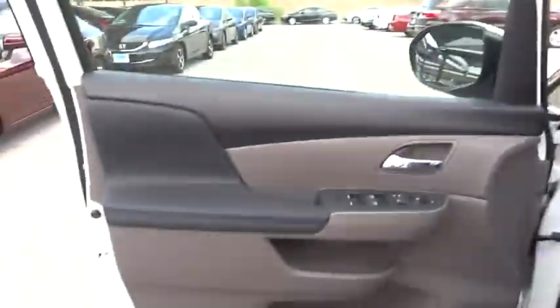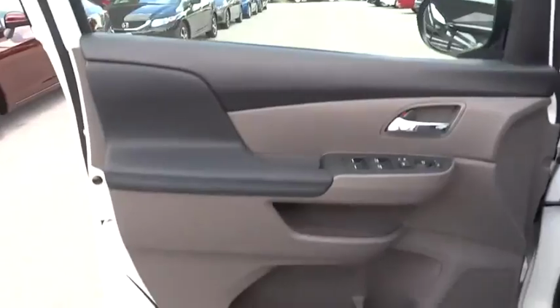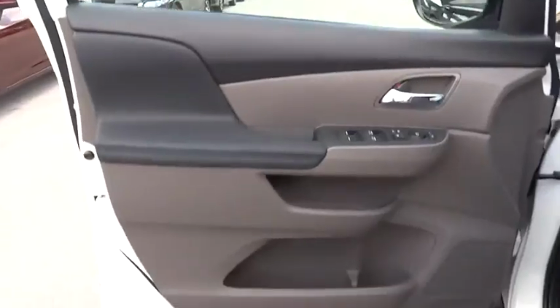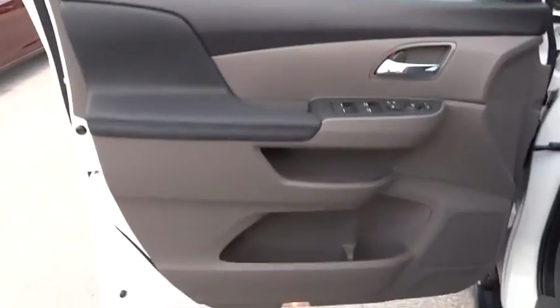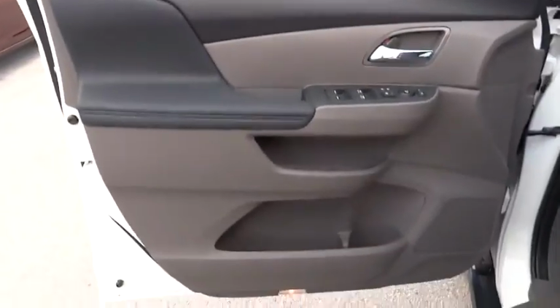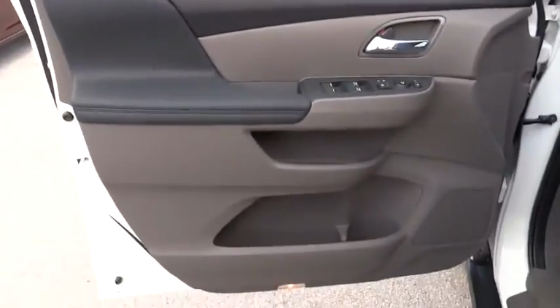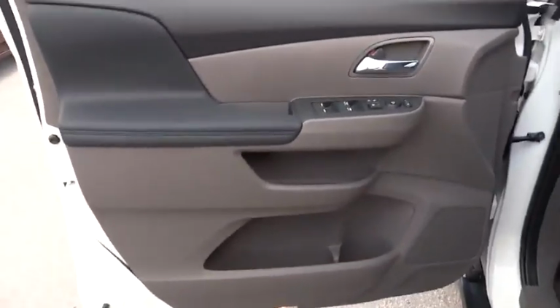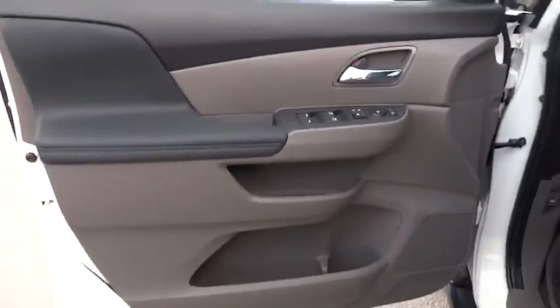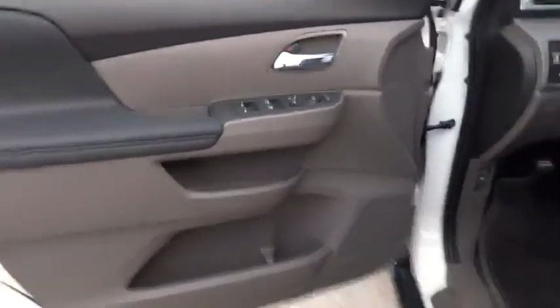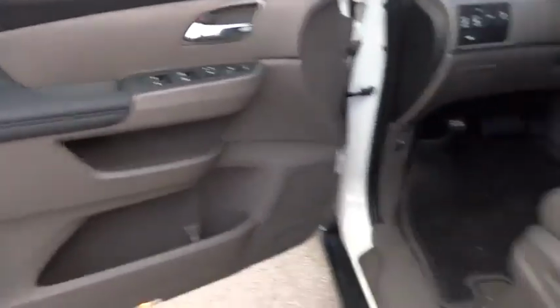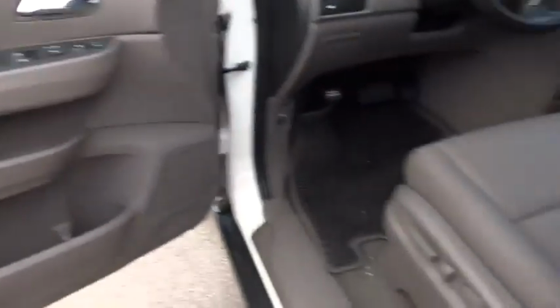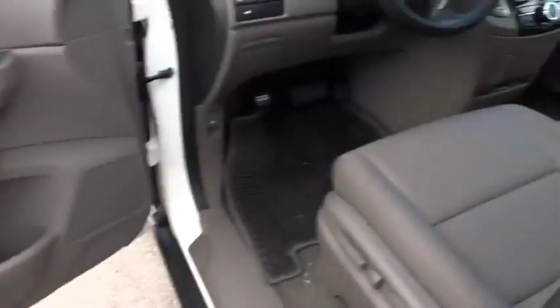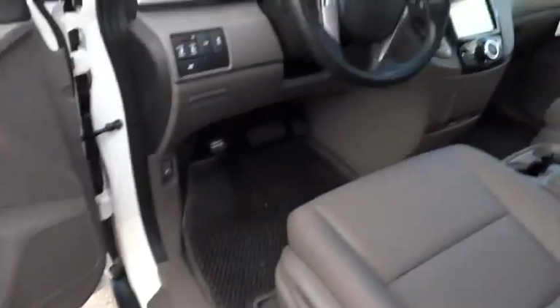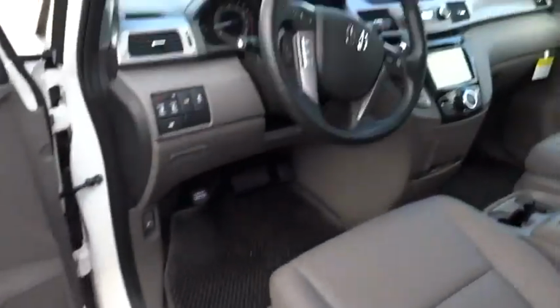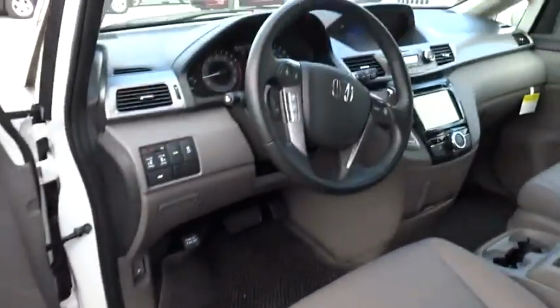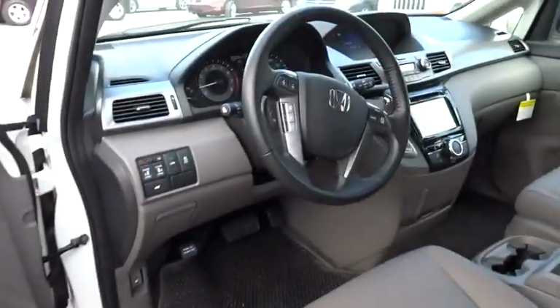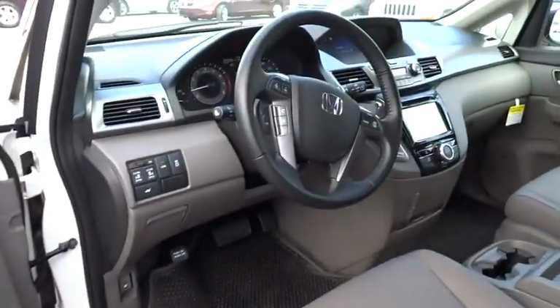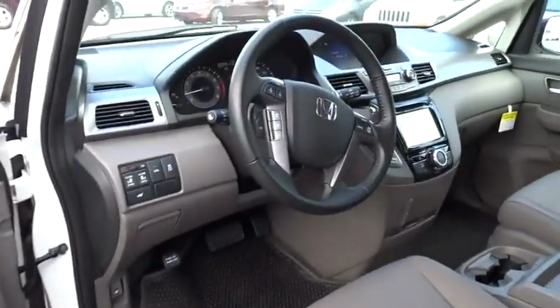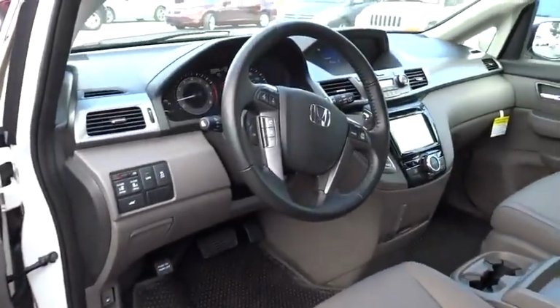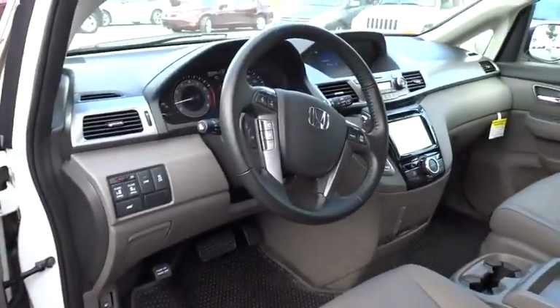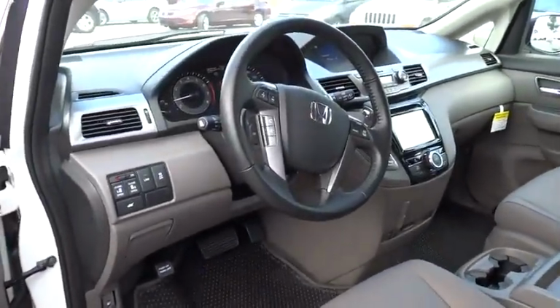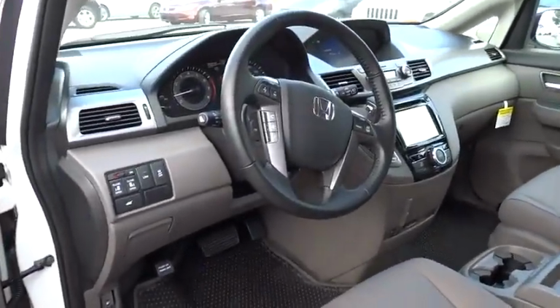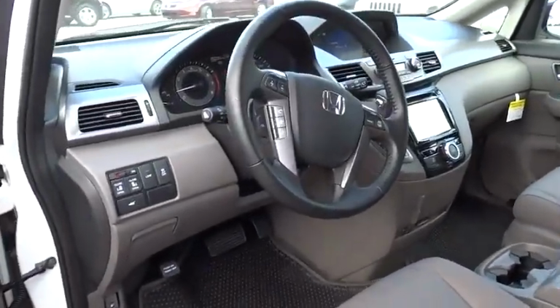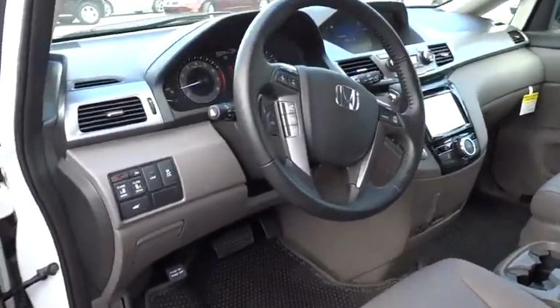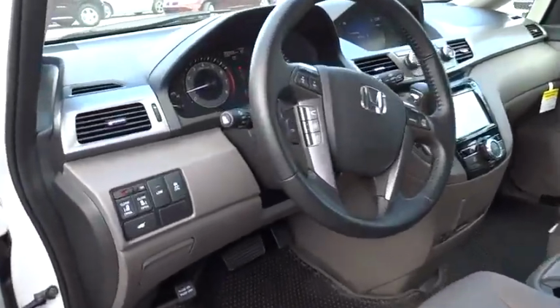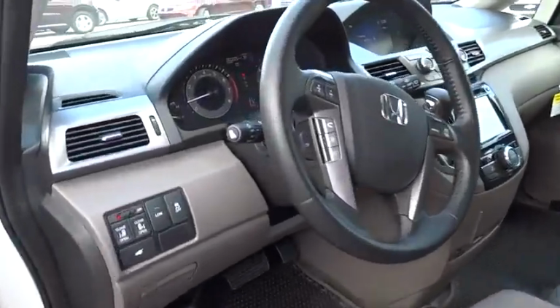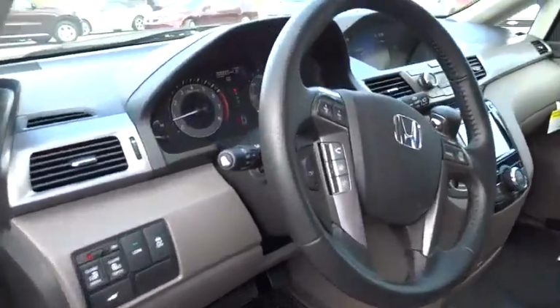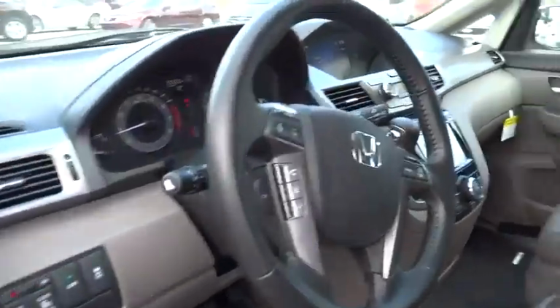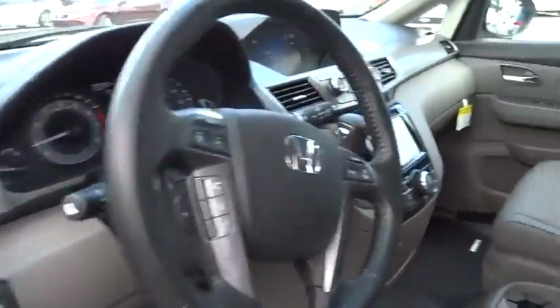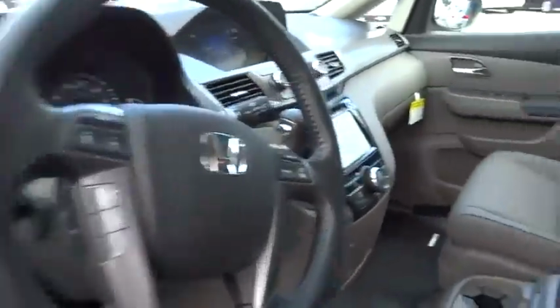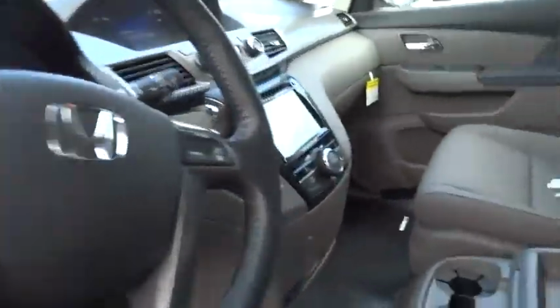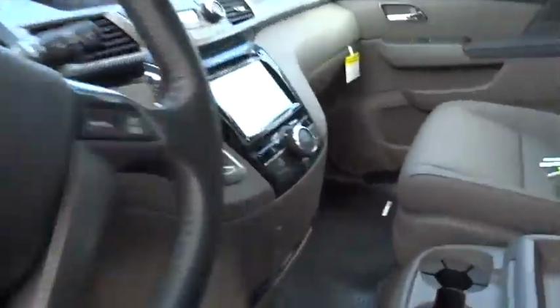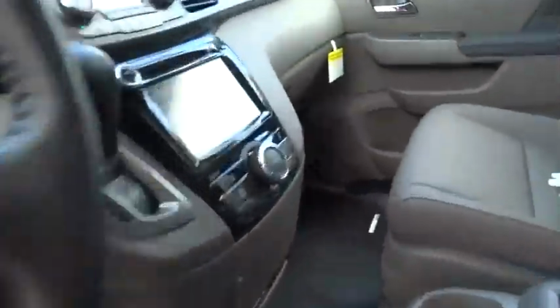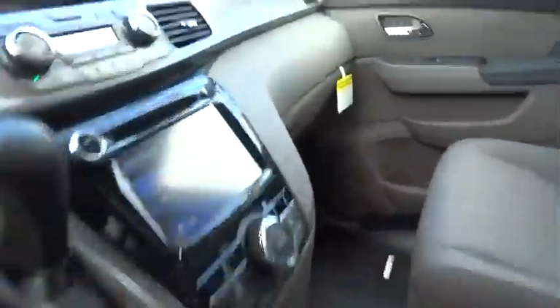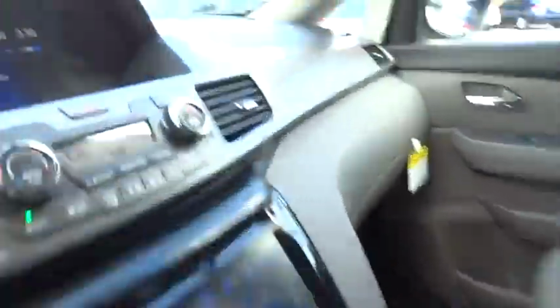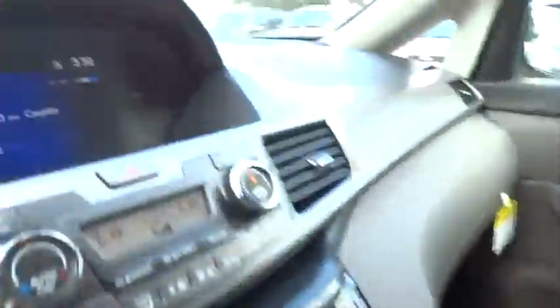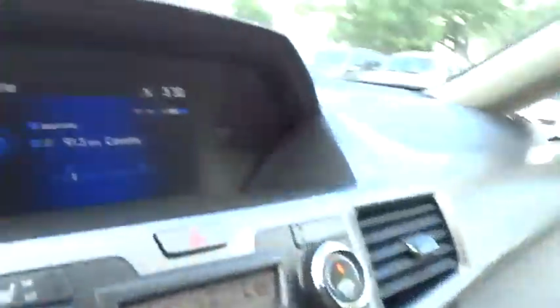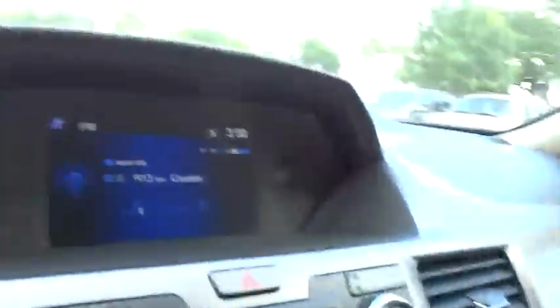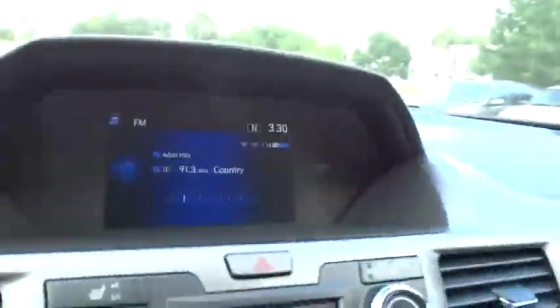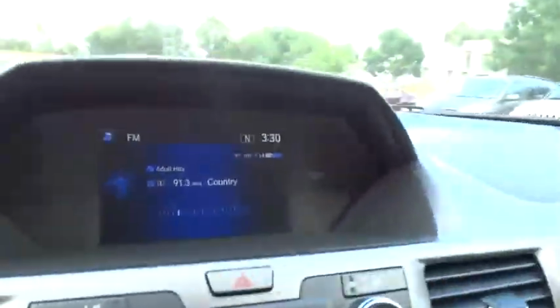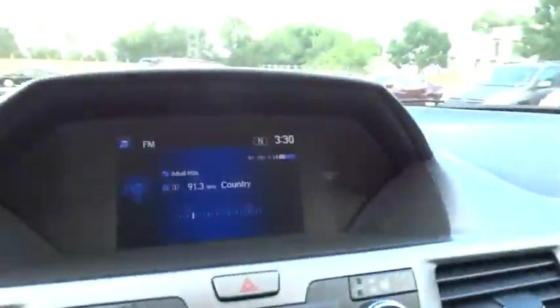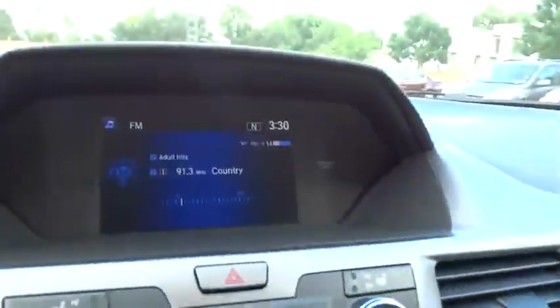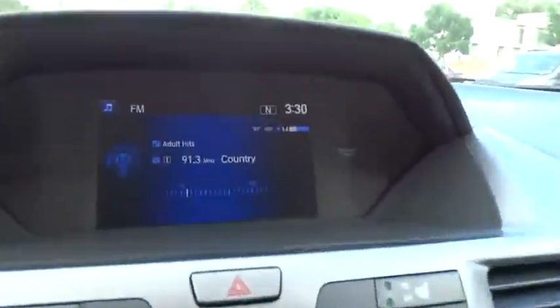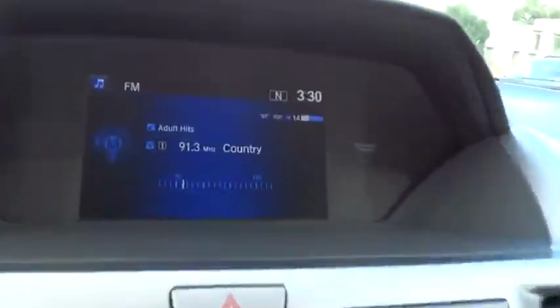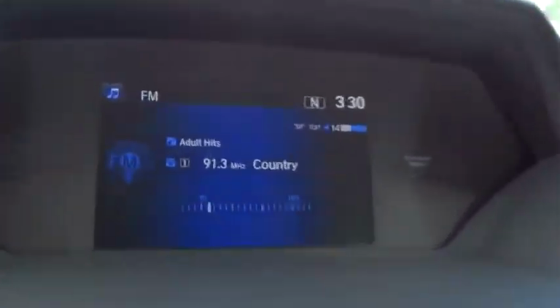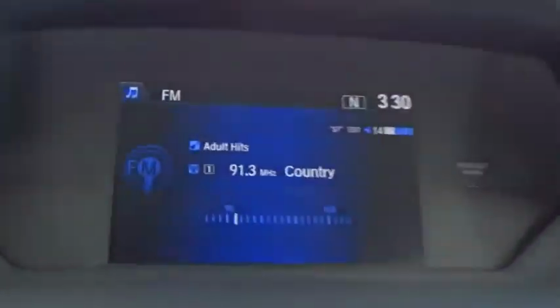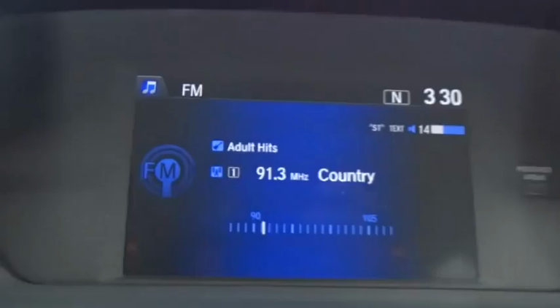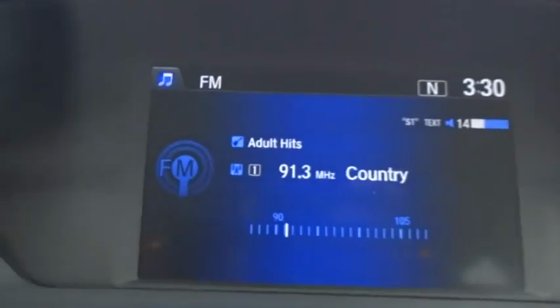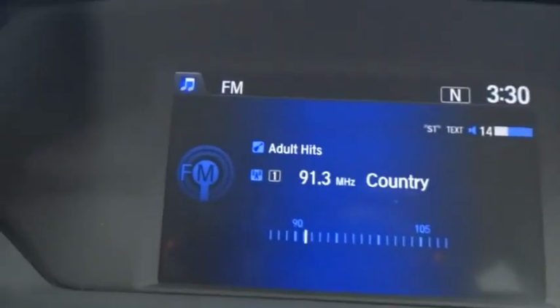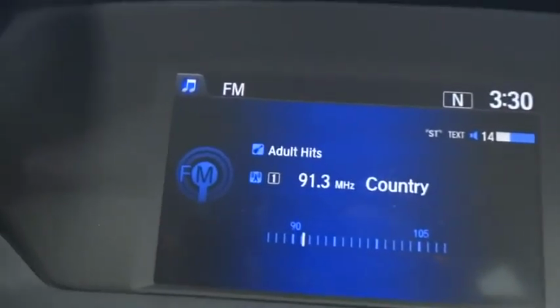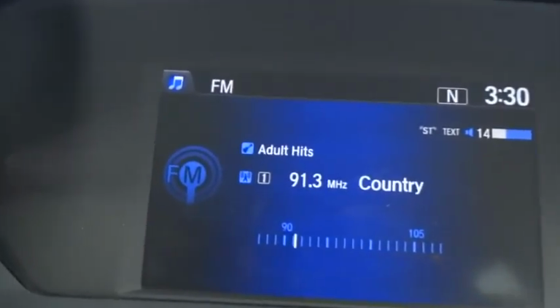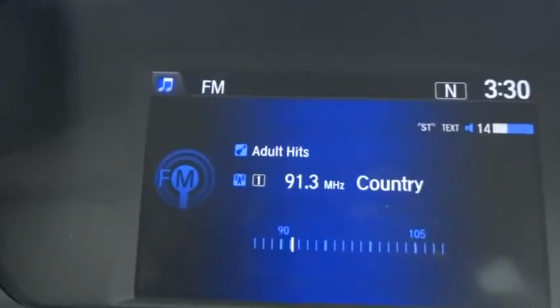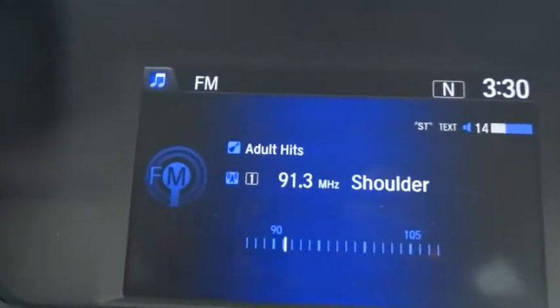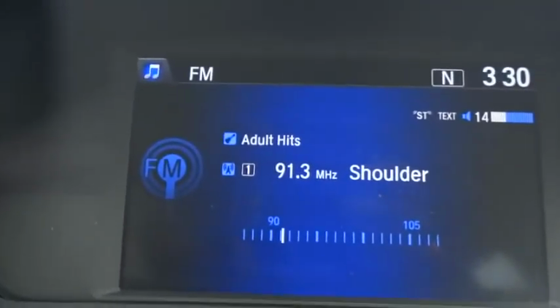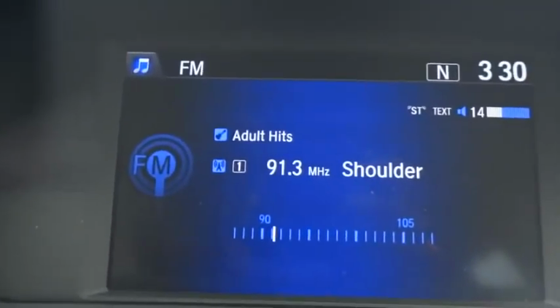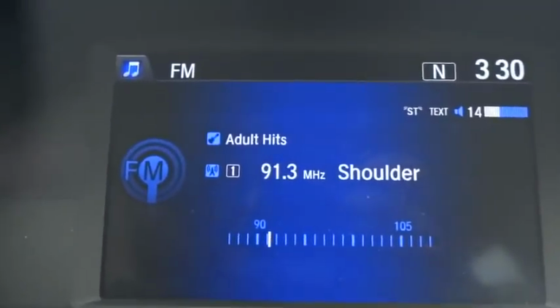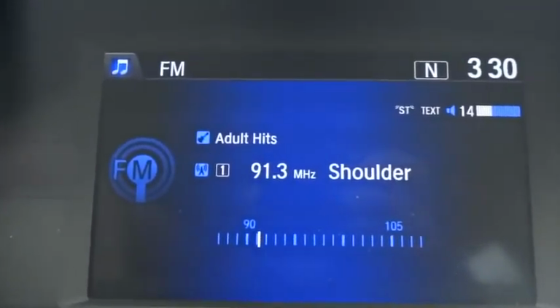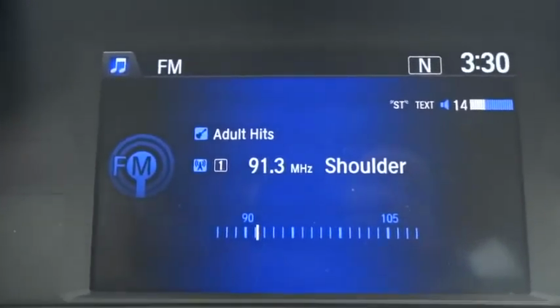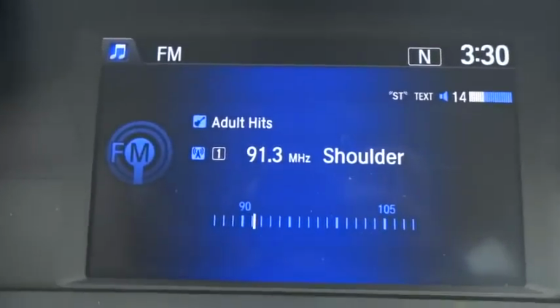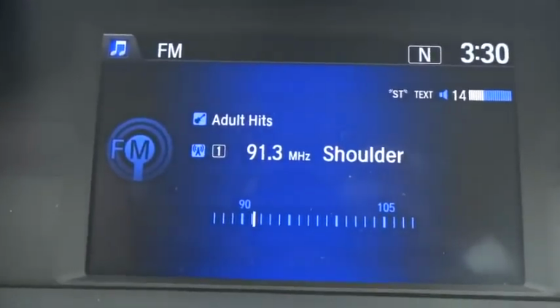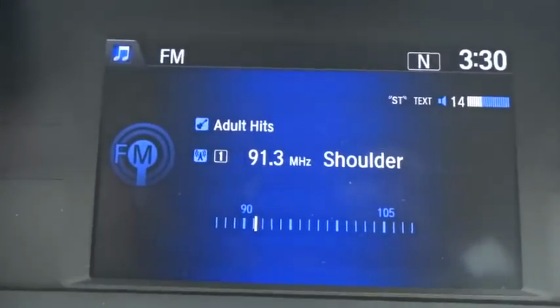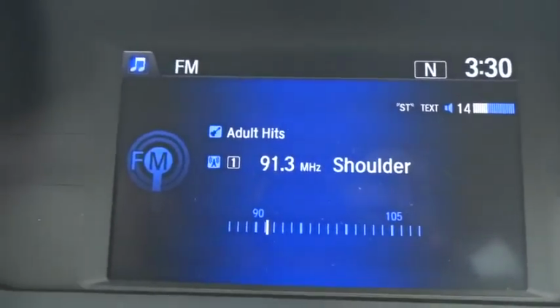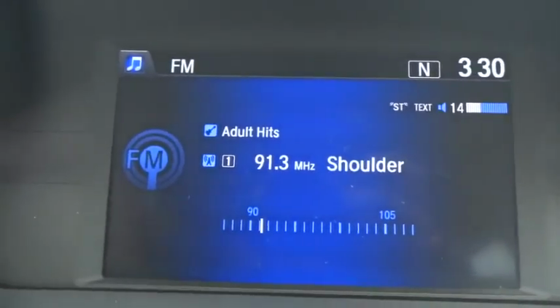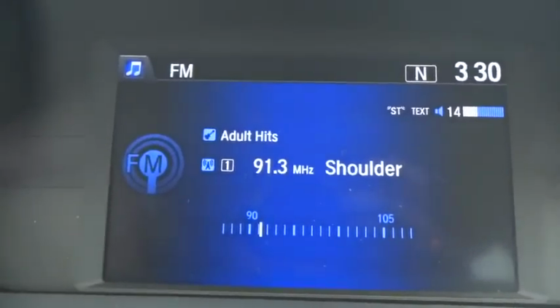Aluminum wheels, four wheel disc brakes, climate control, FWD. Your new ride is just a phone call away.